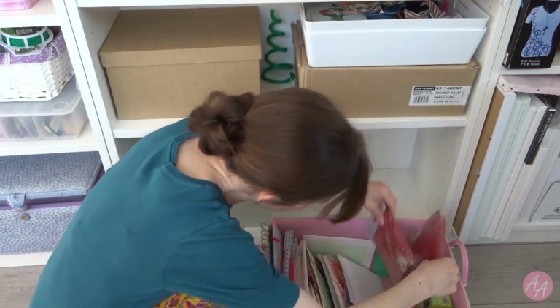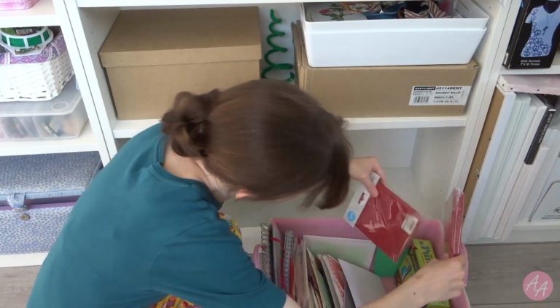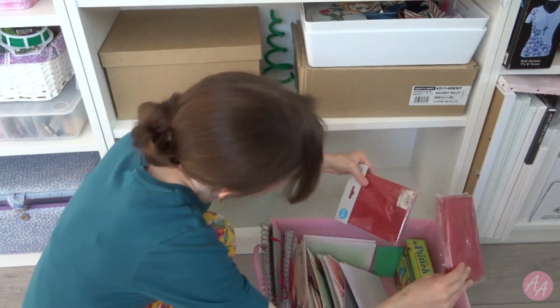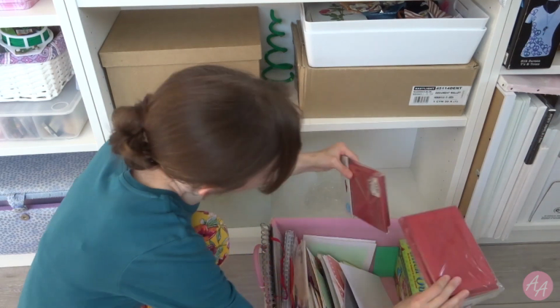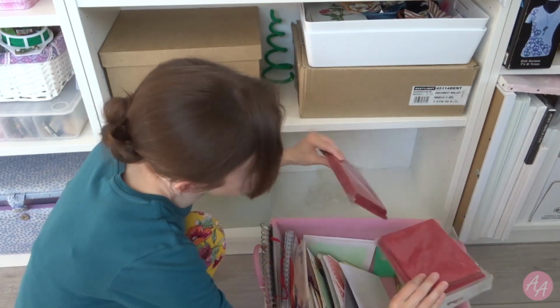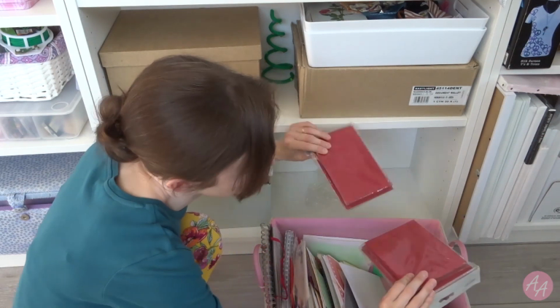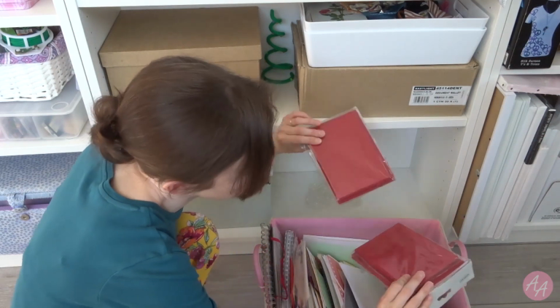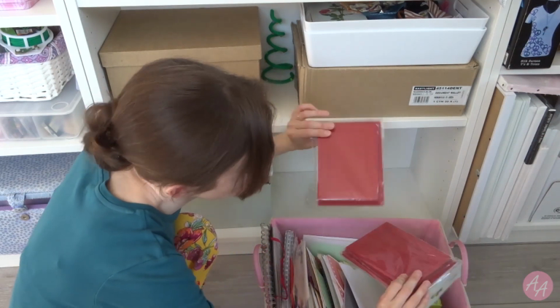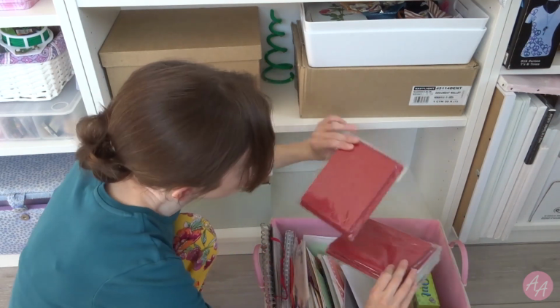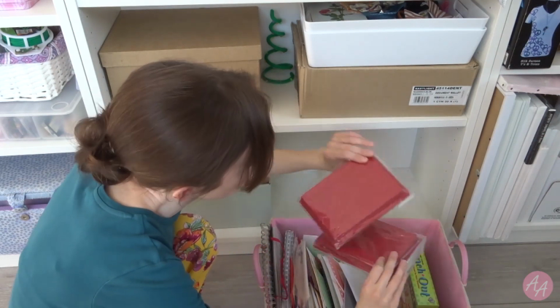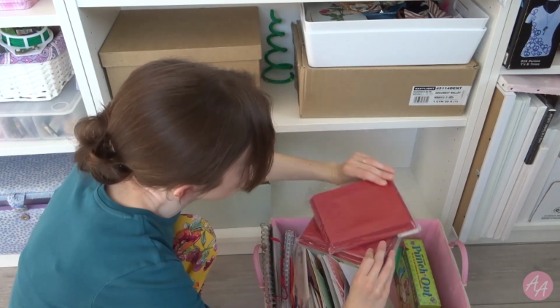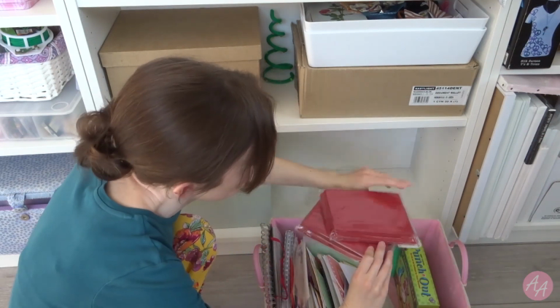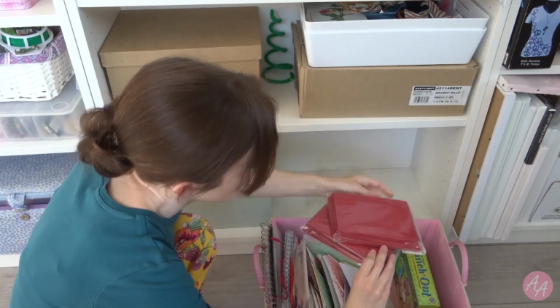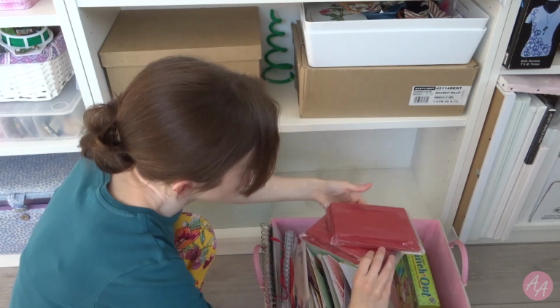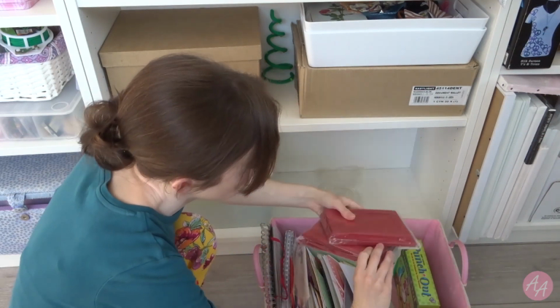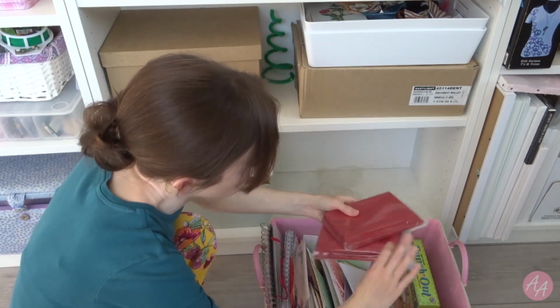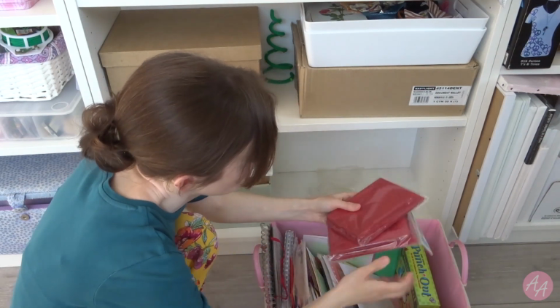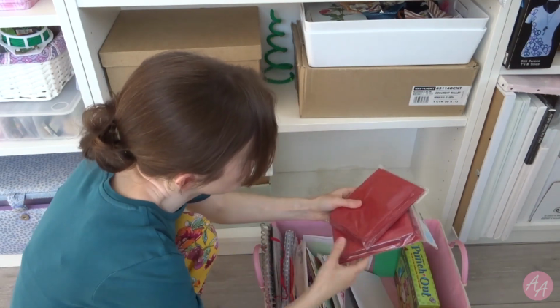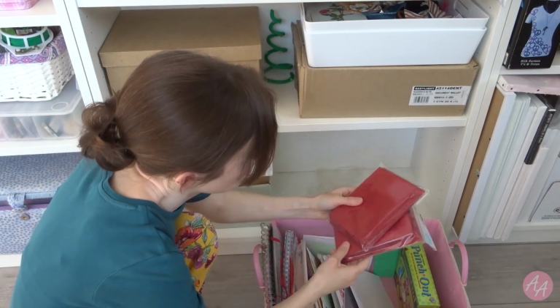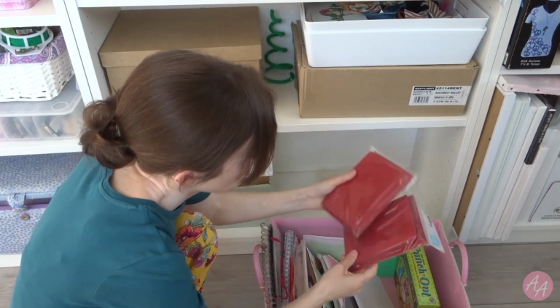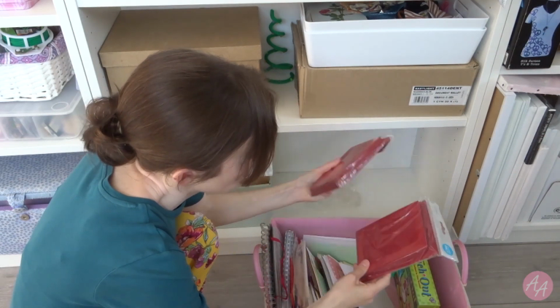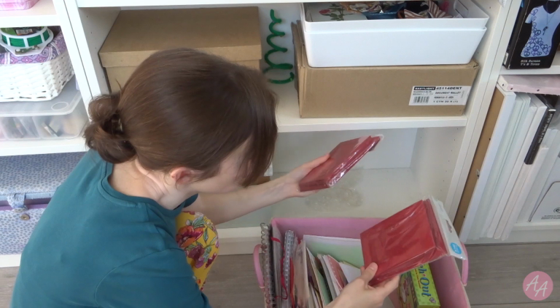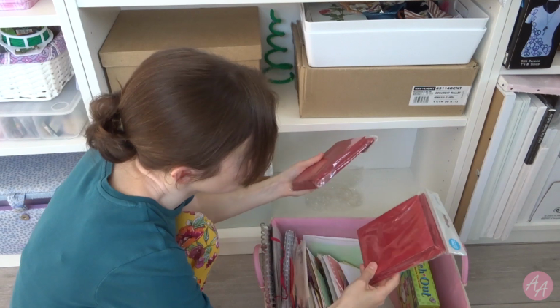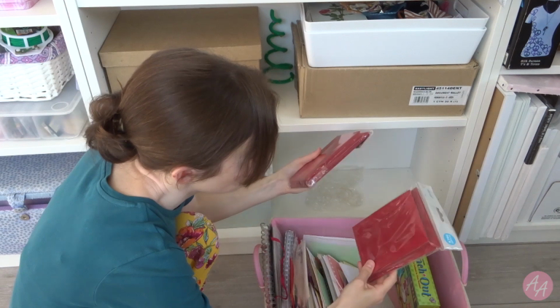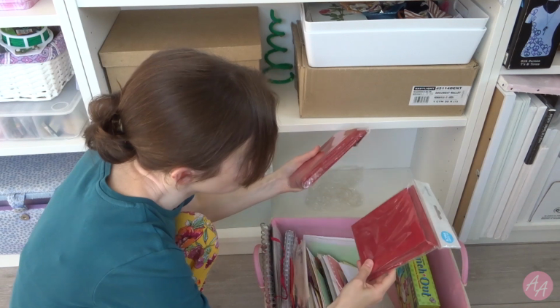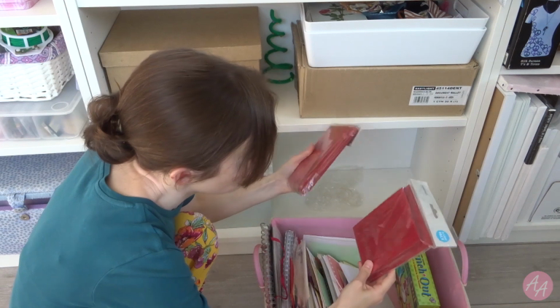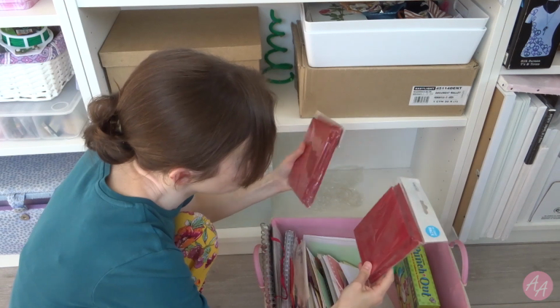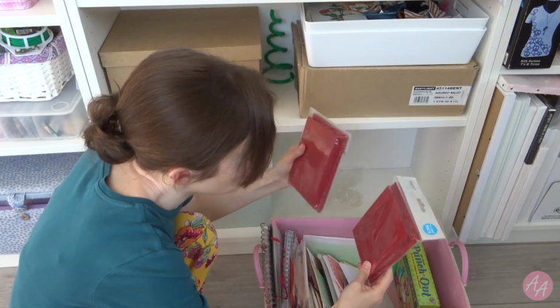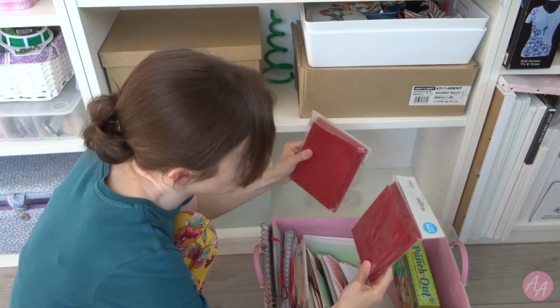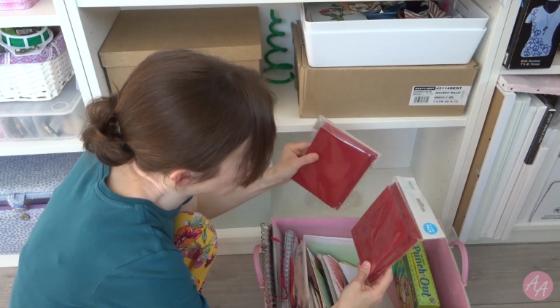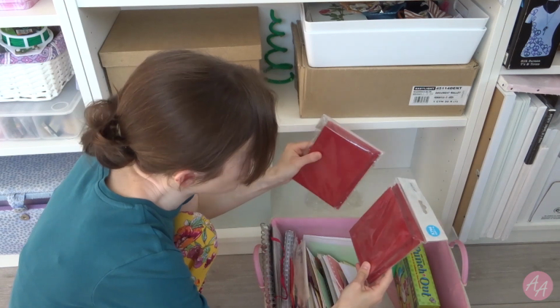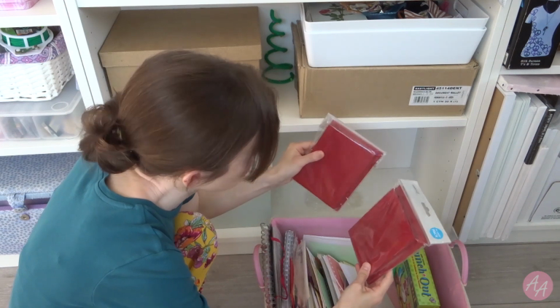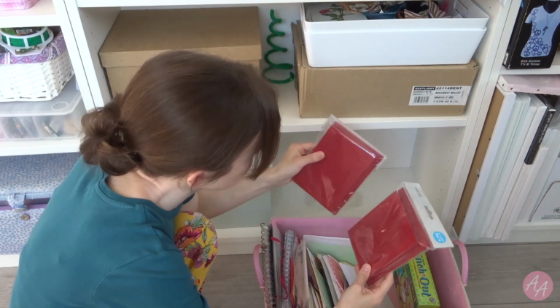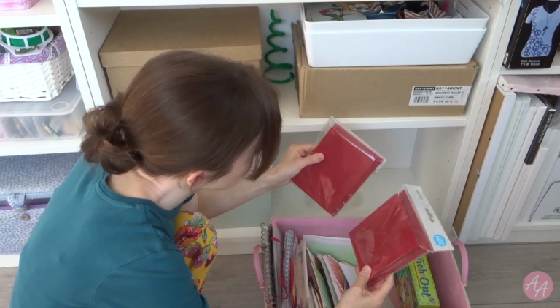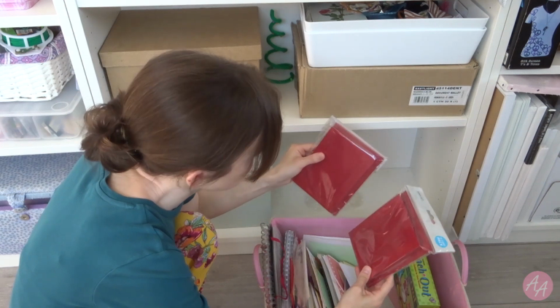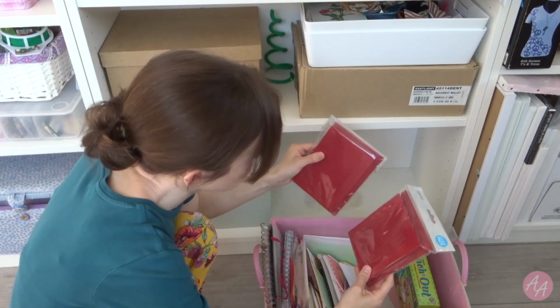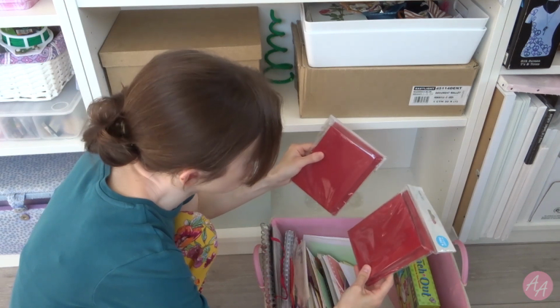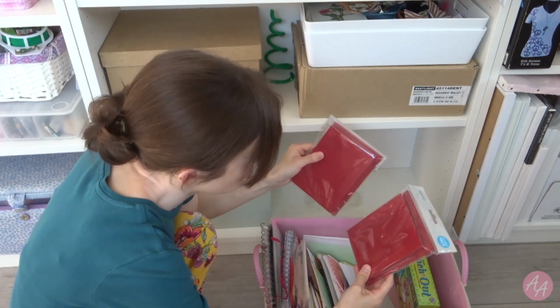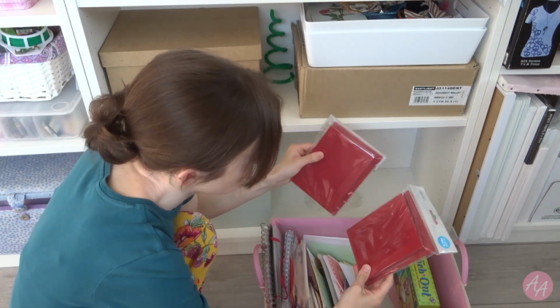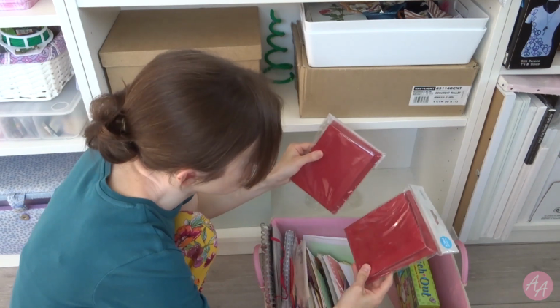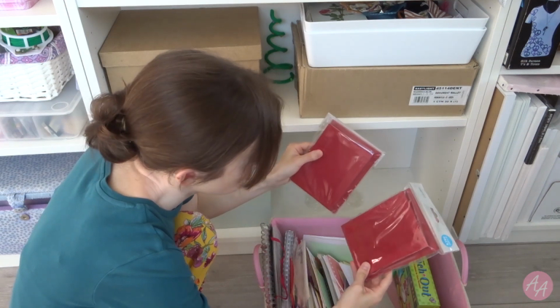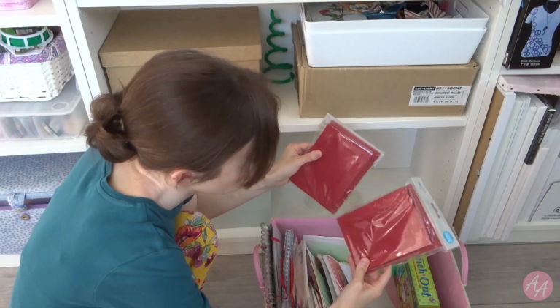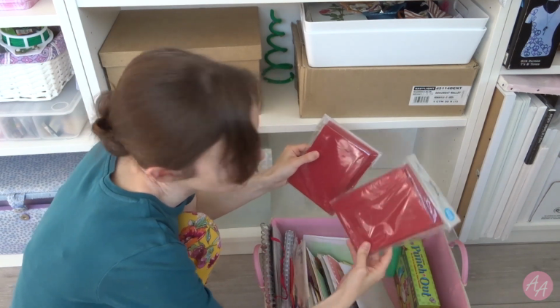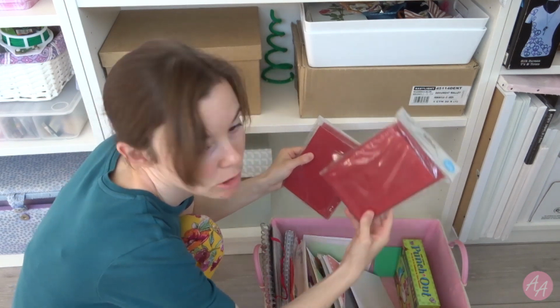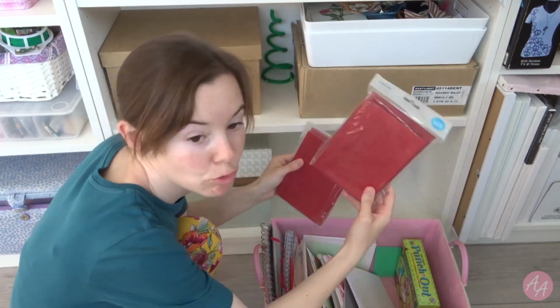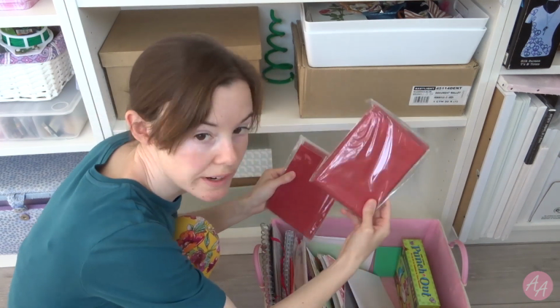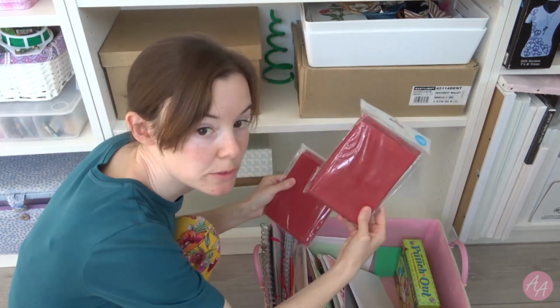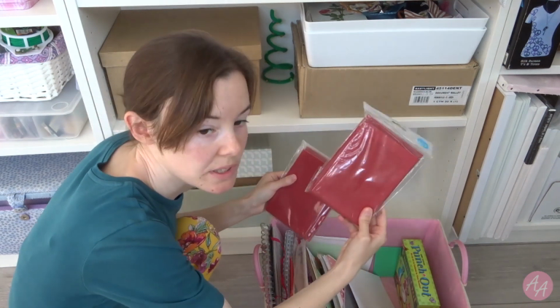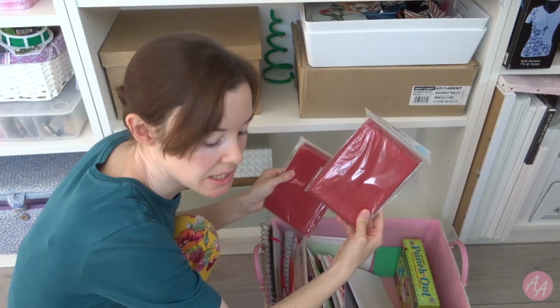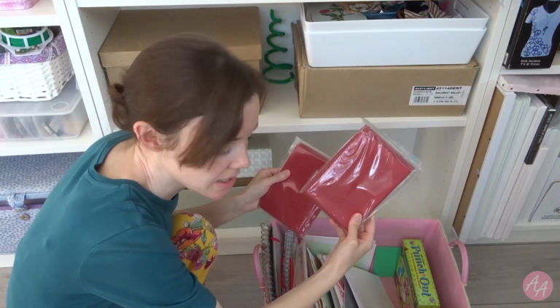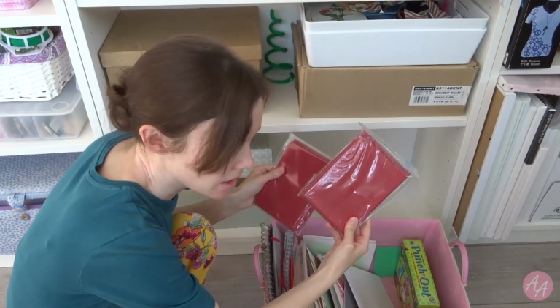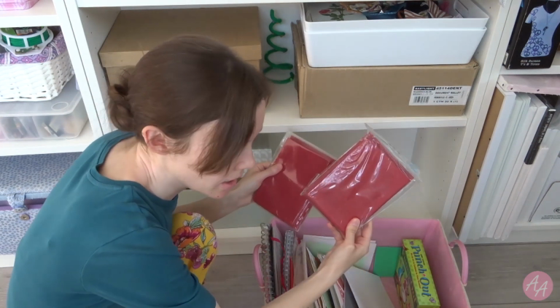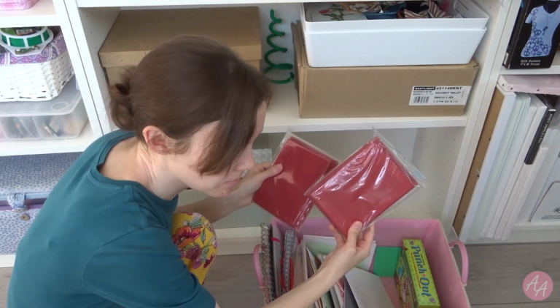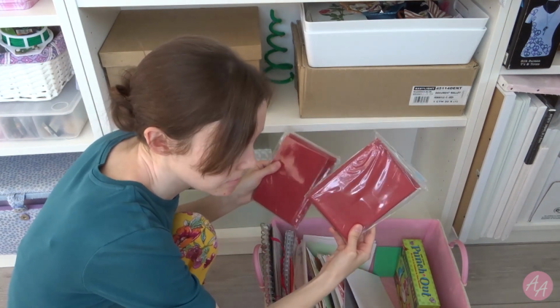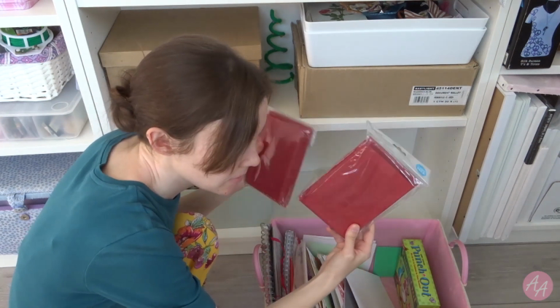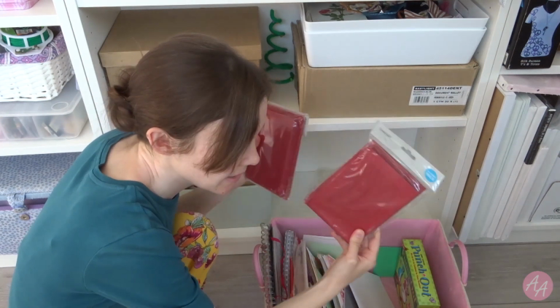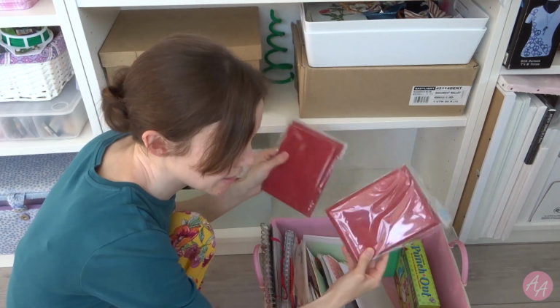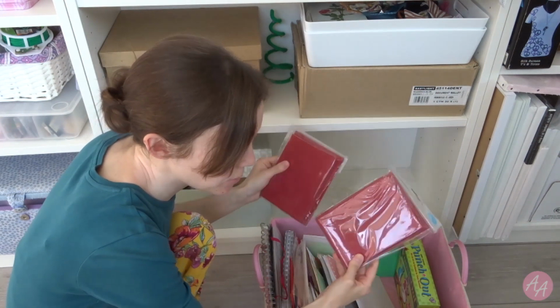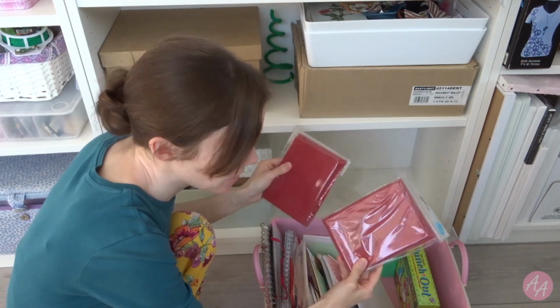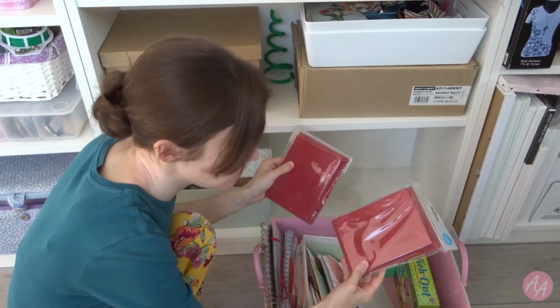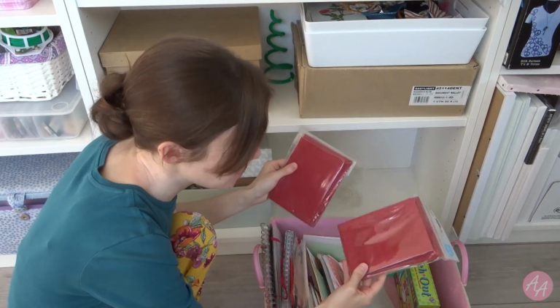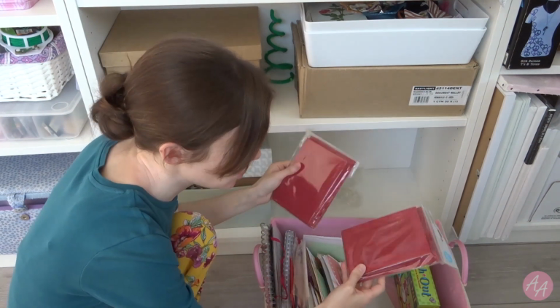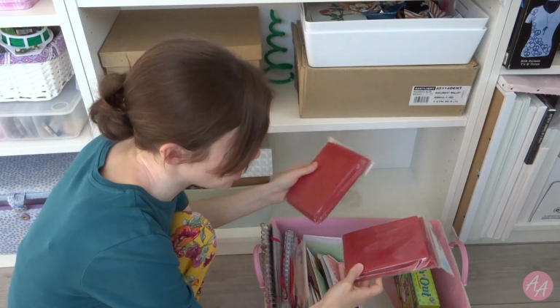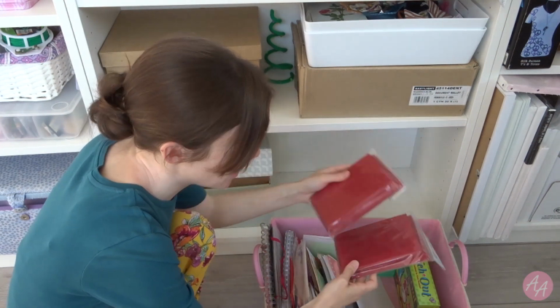I have two more packs — red ones this time. Let's put those in the tray.